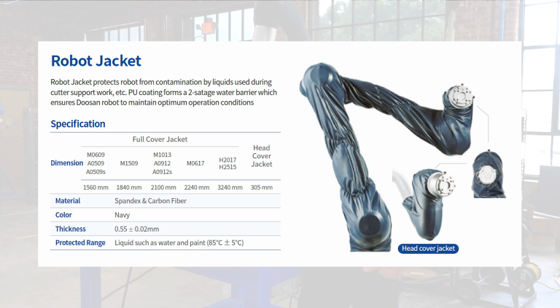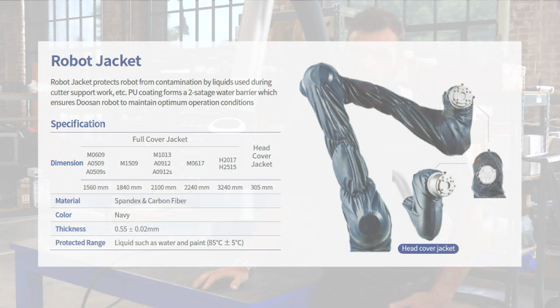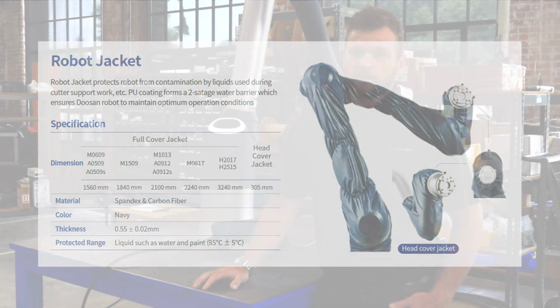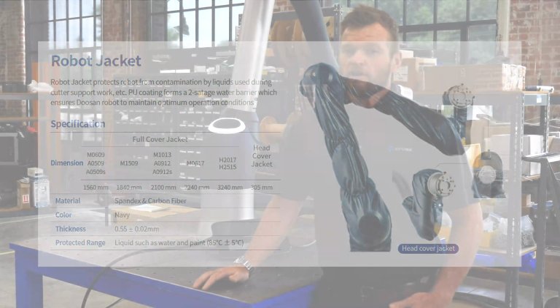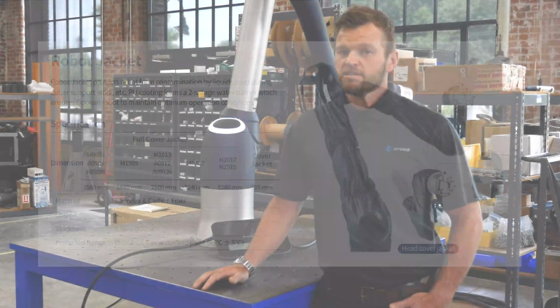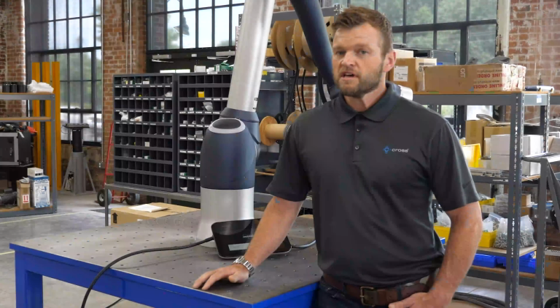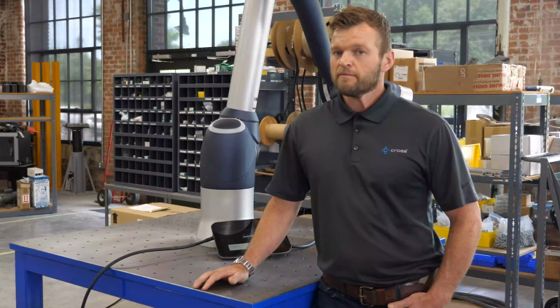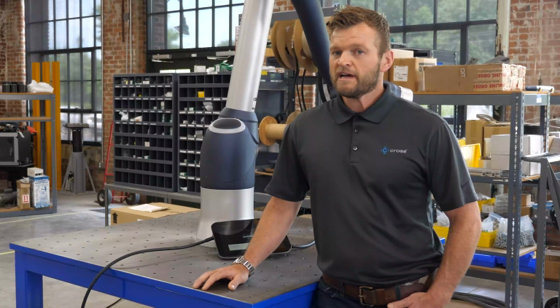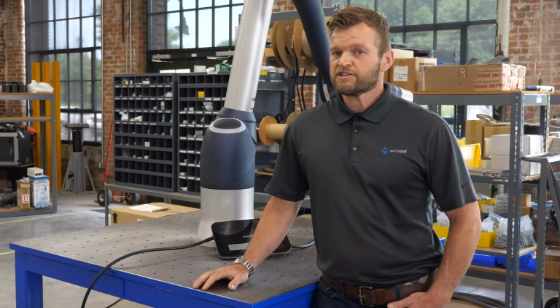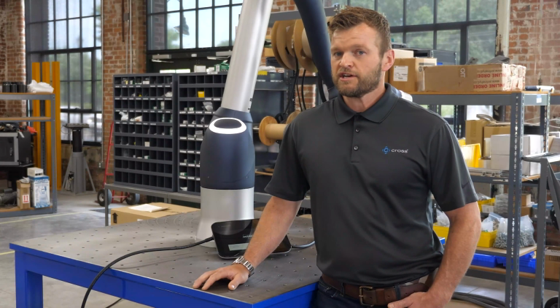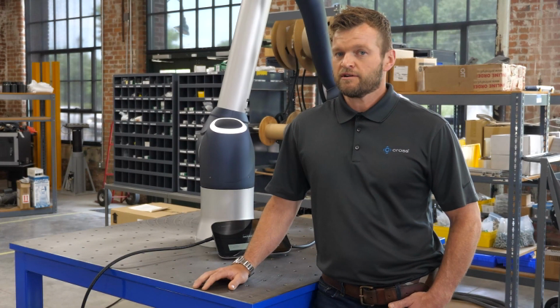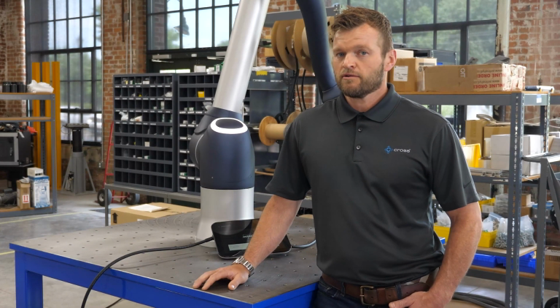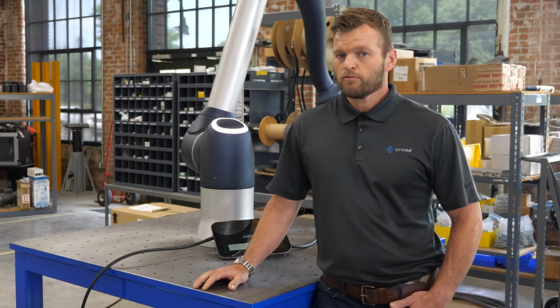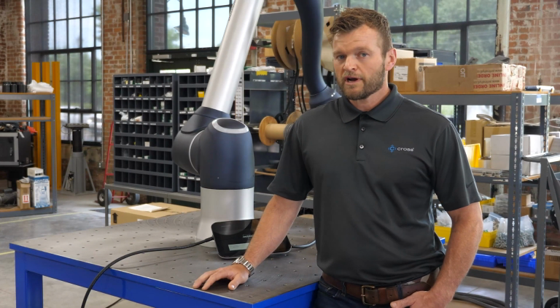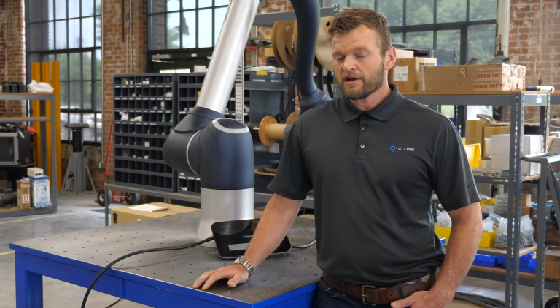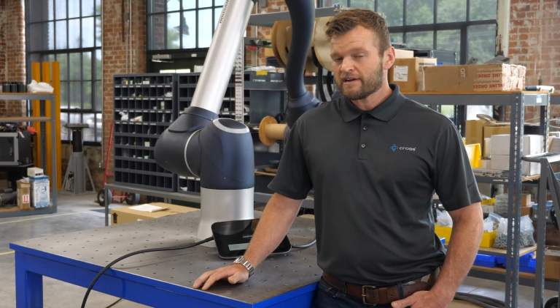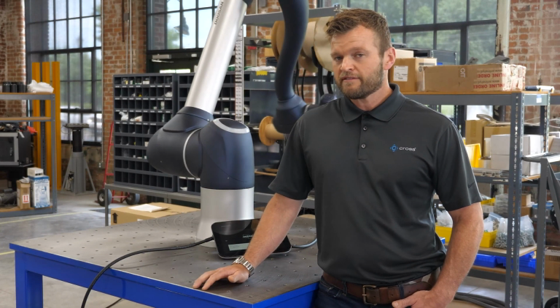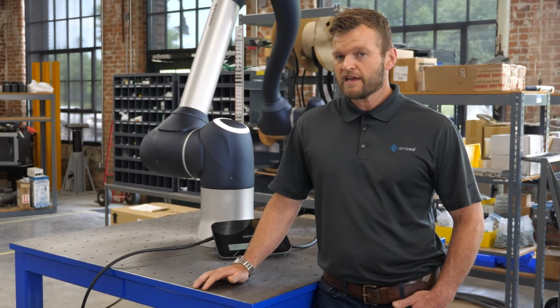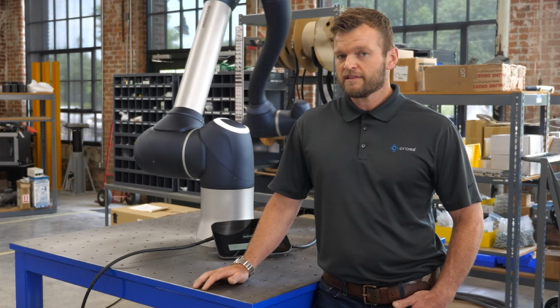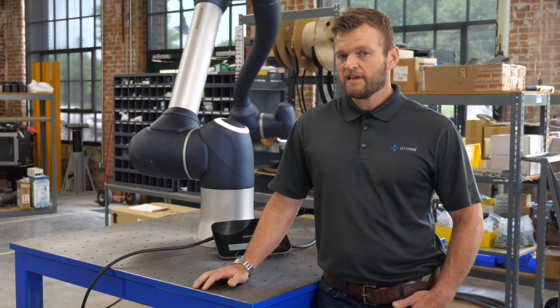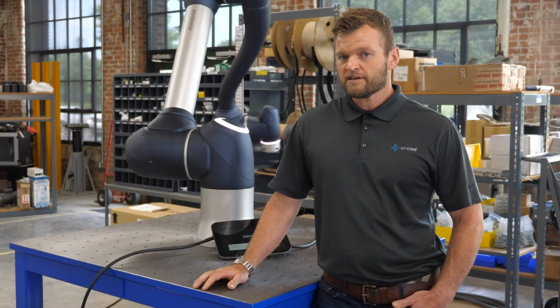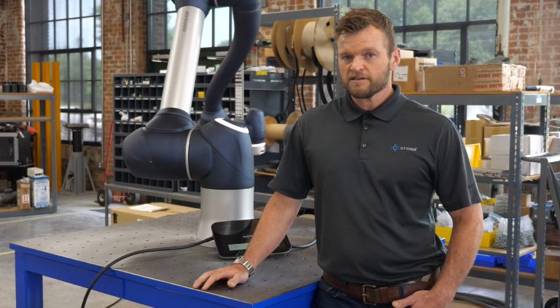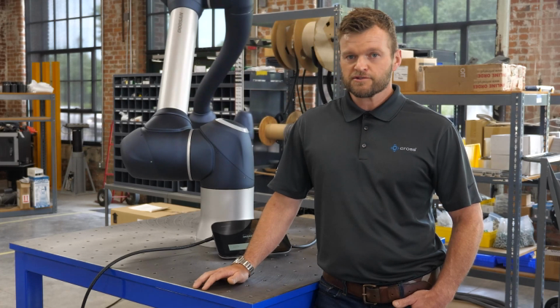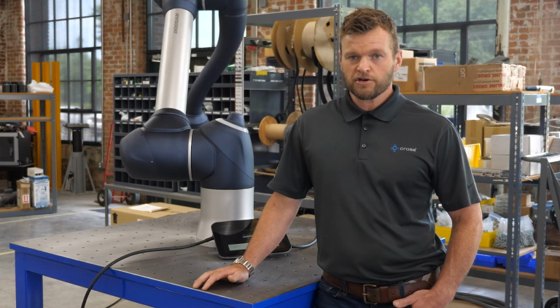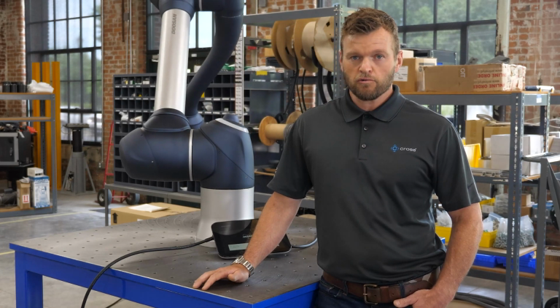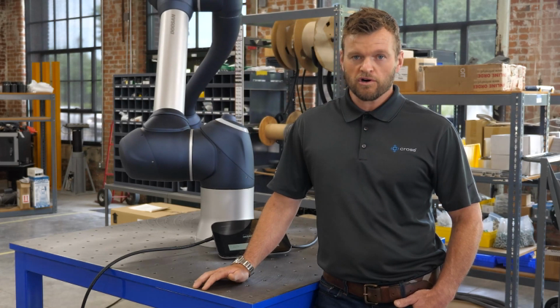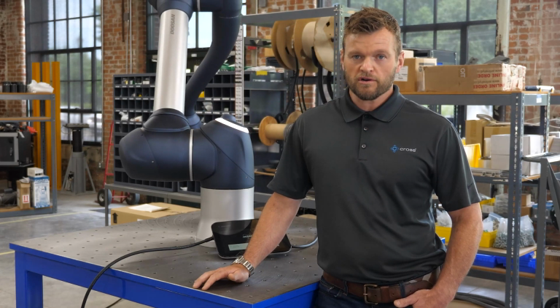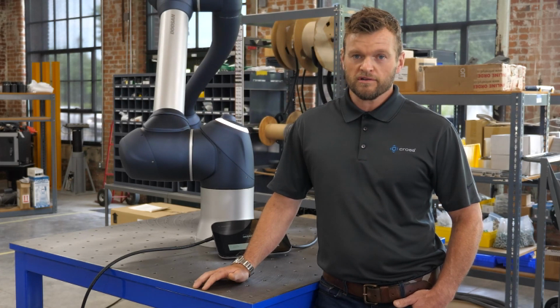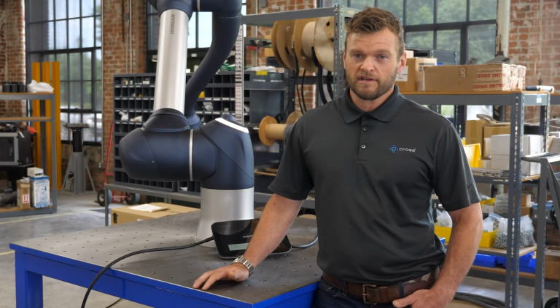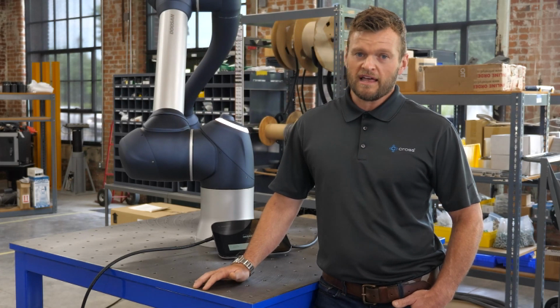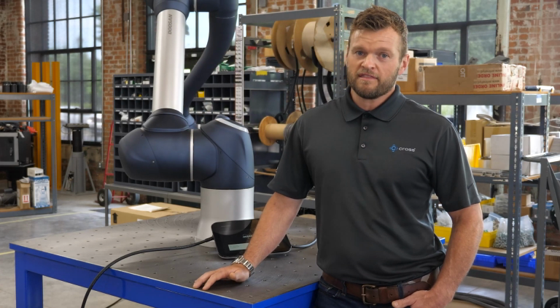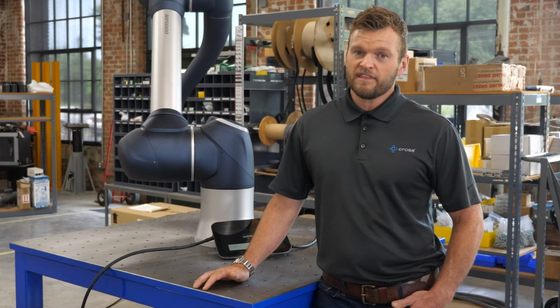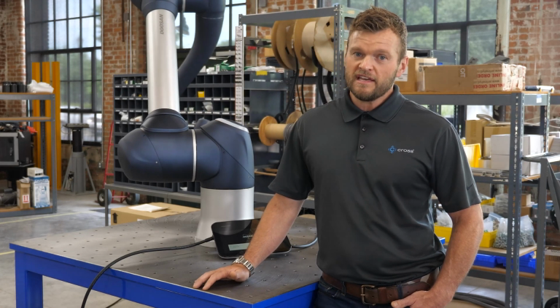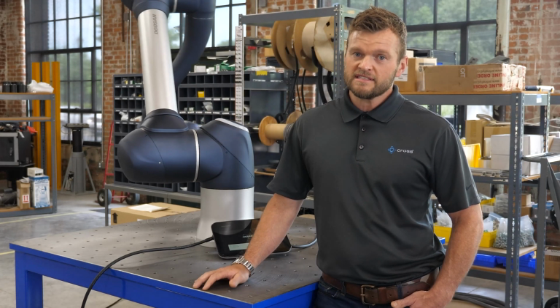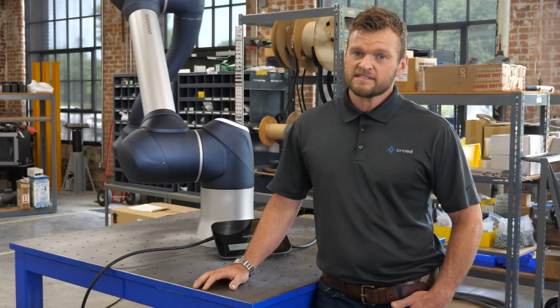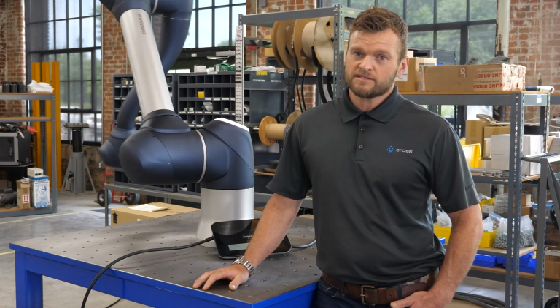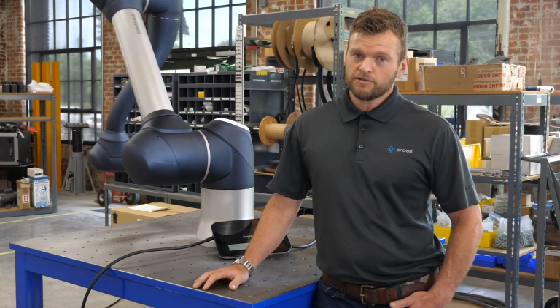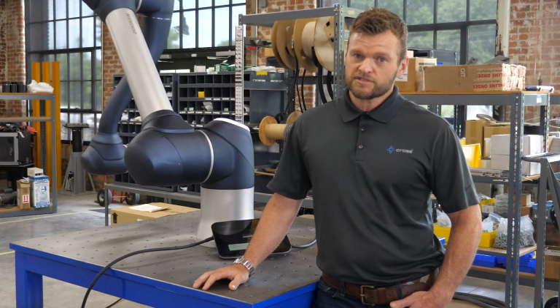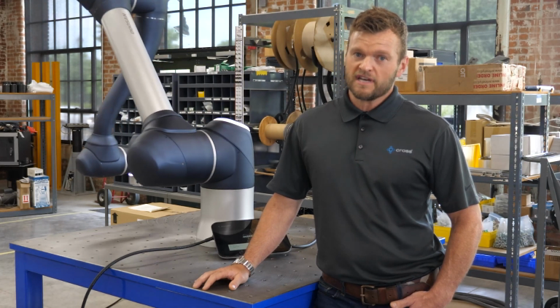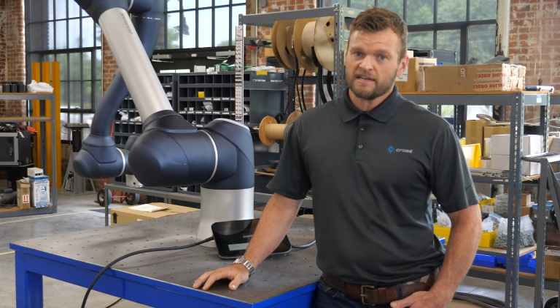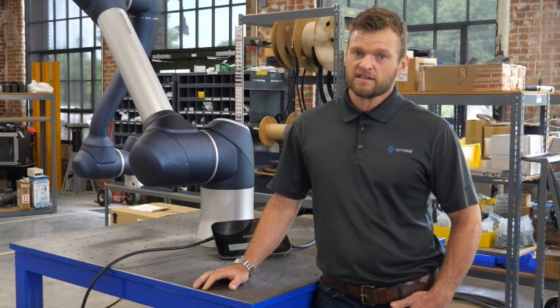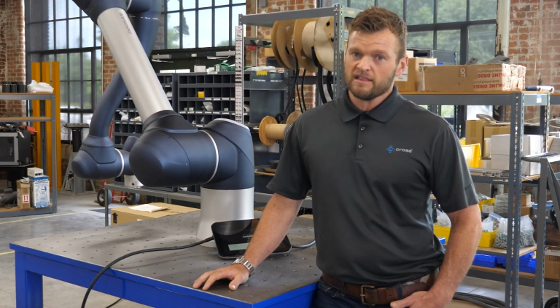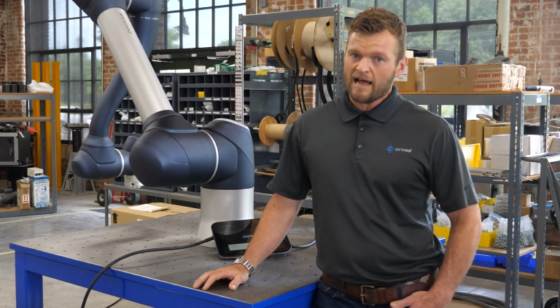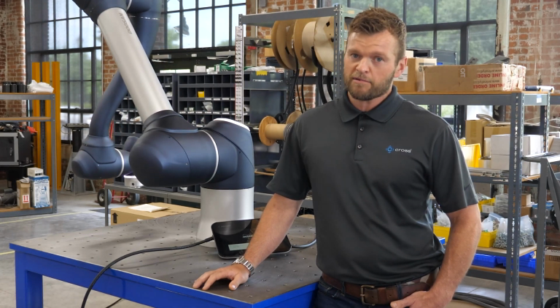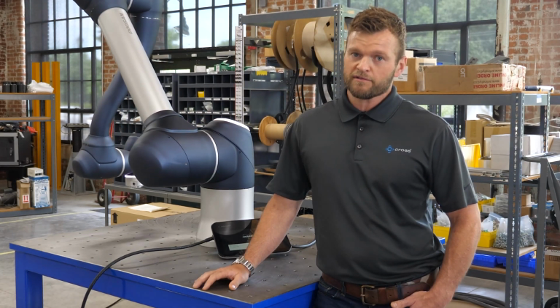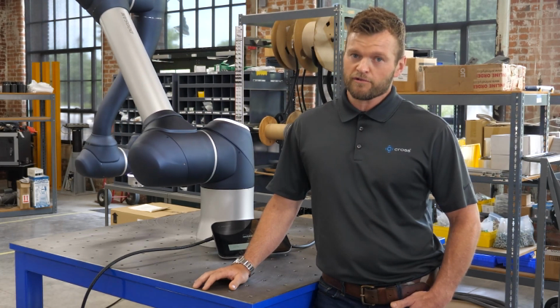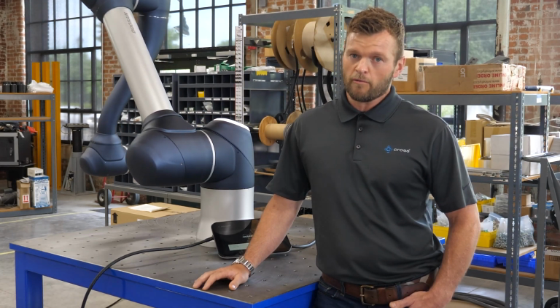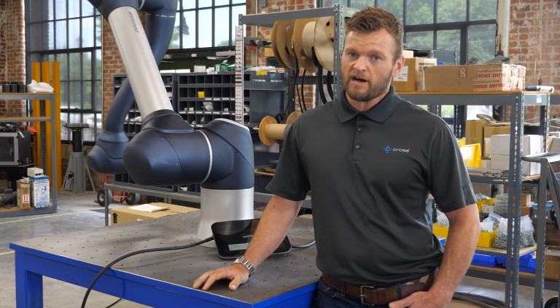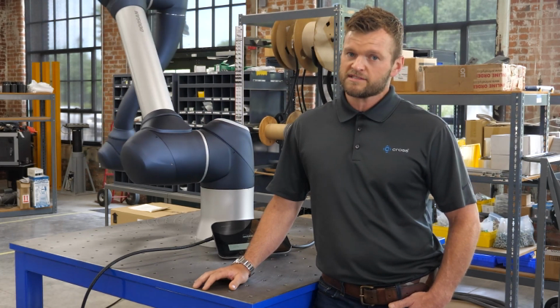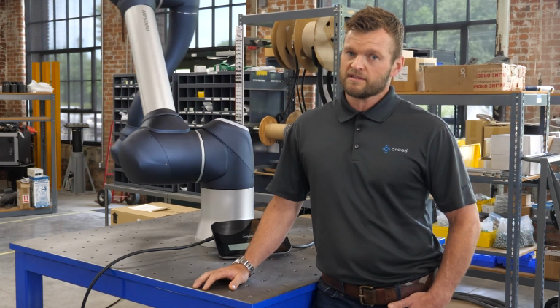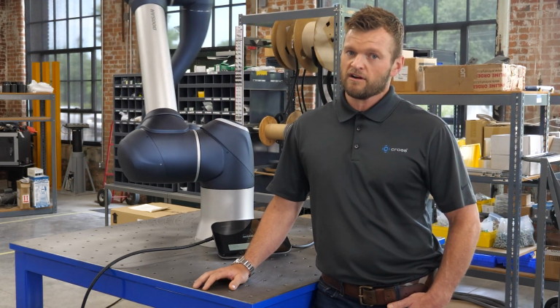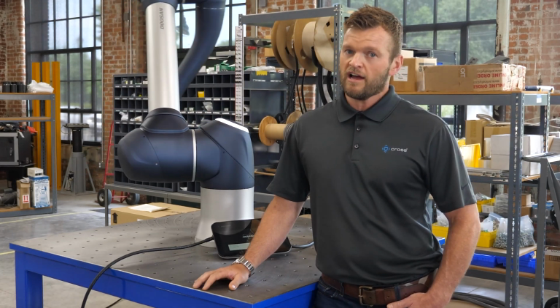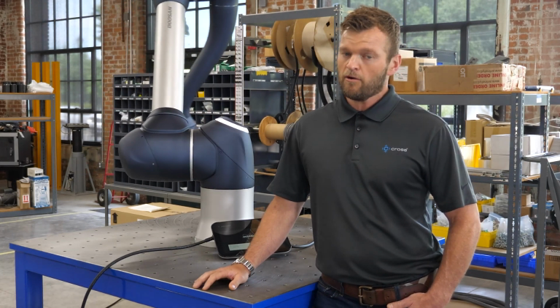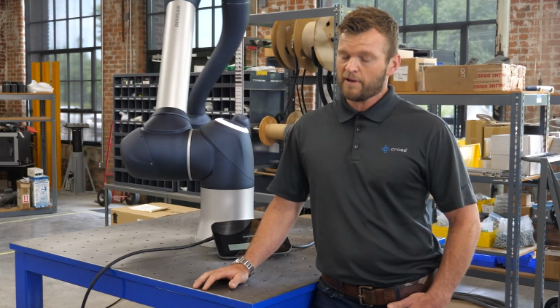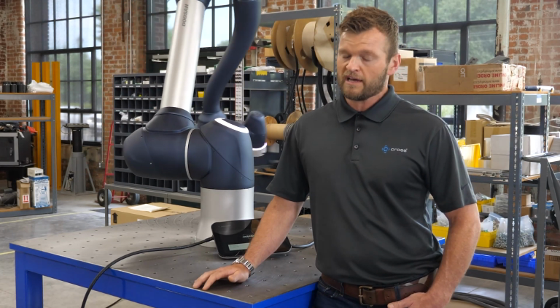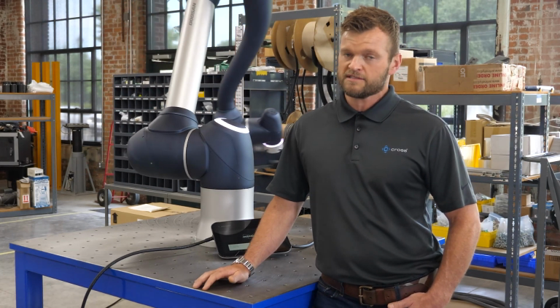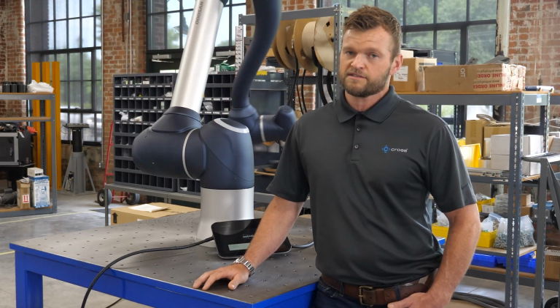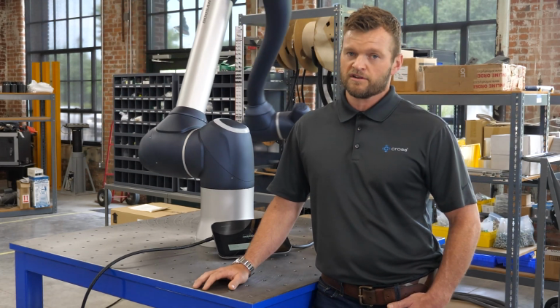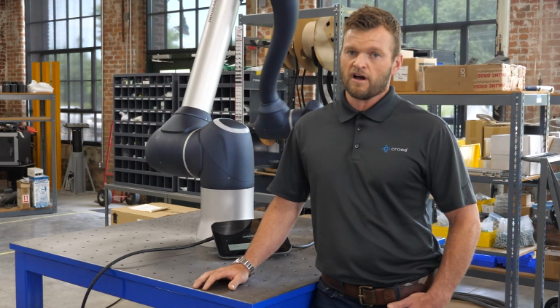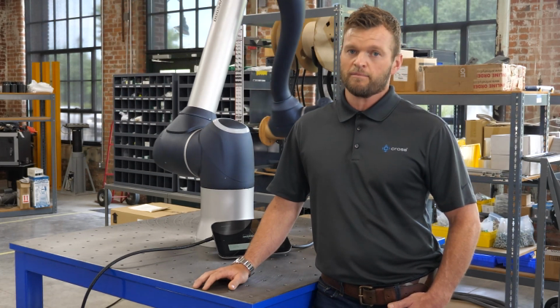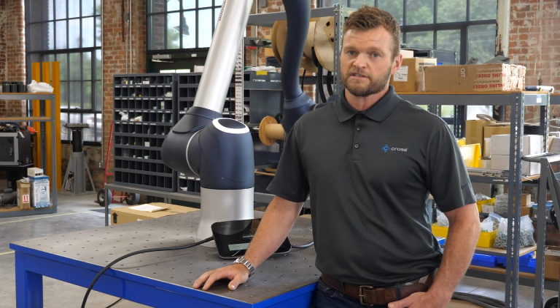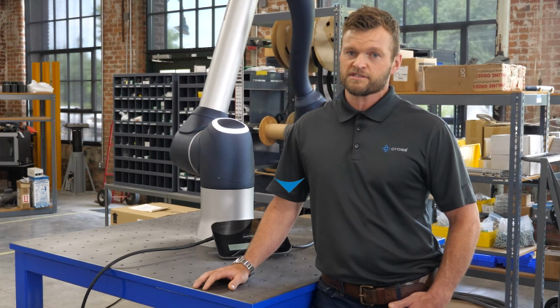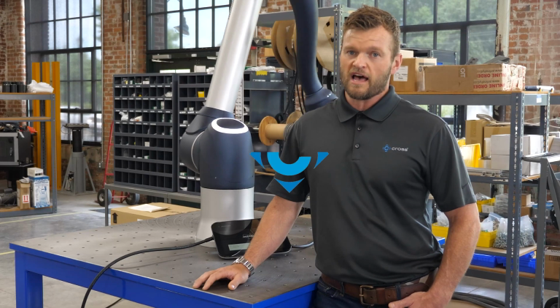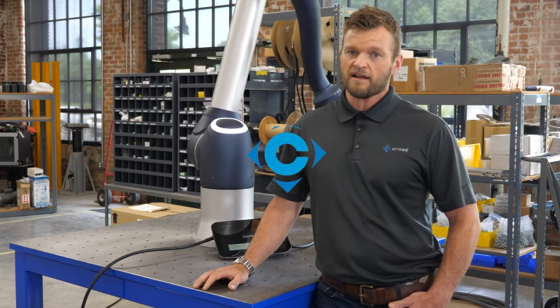At Cross Automation, we're innovating the industrial world, and these Doosan collaborative robots are helping us to accomplish that.